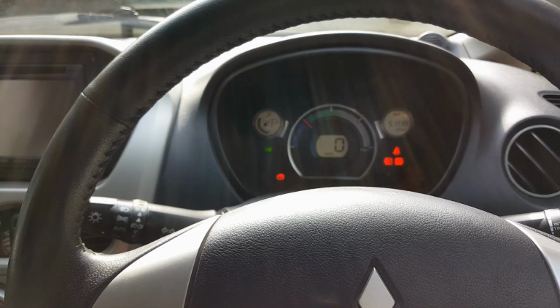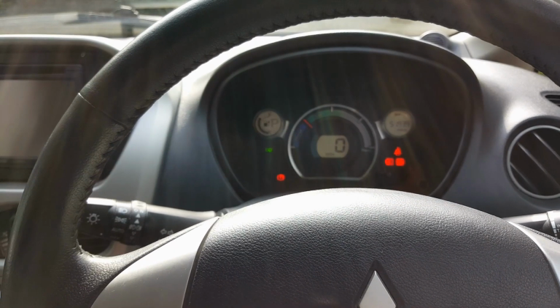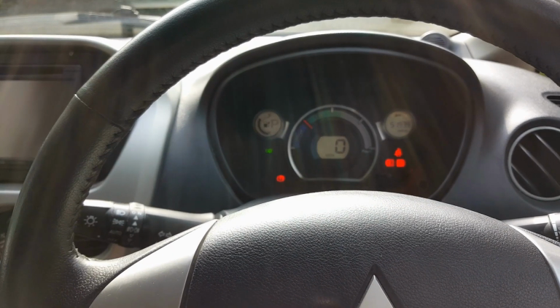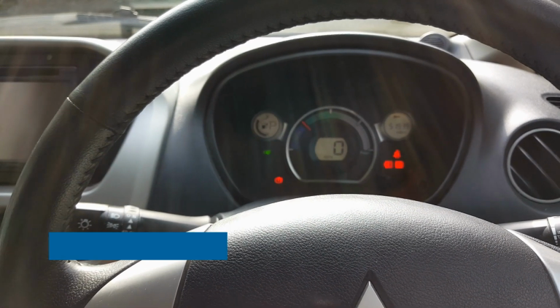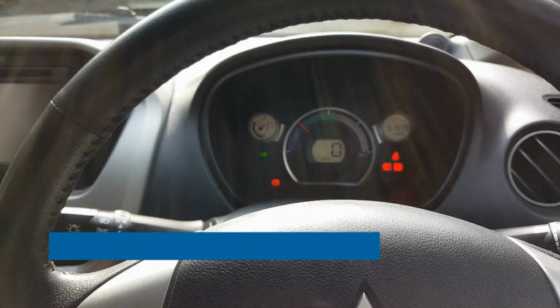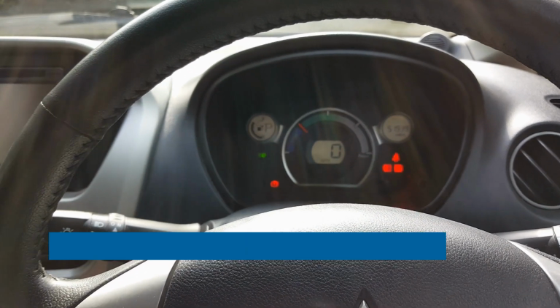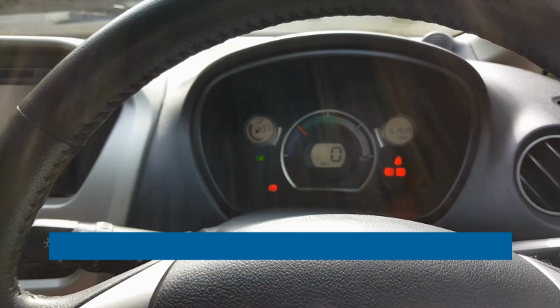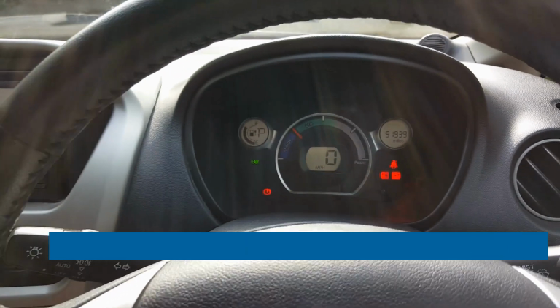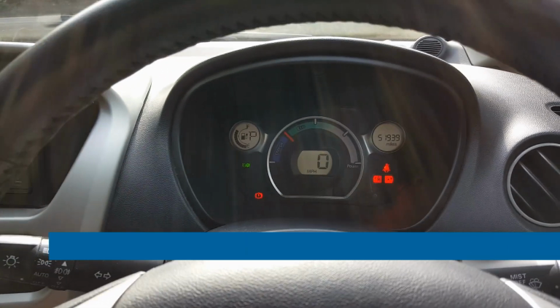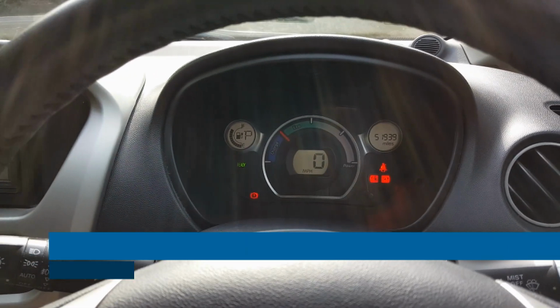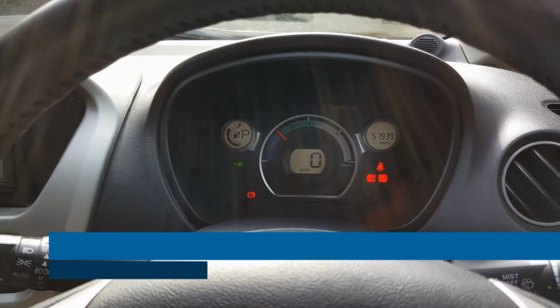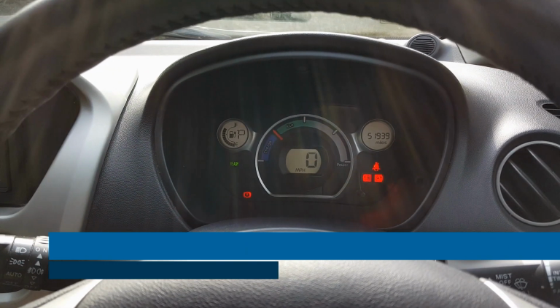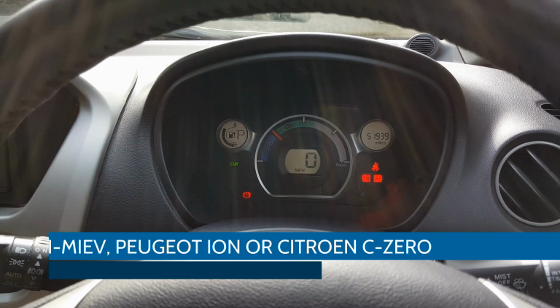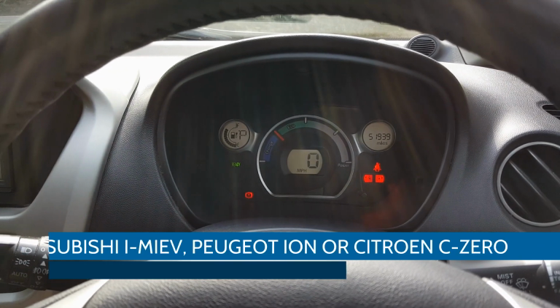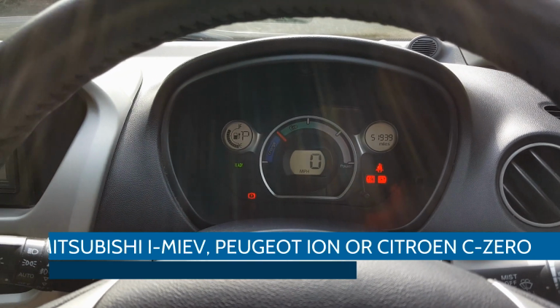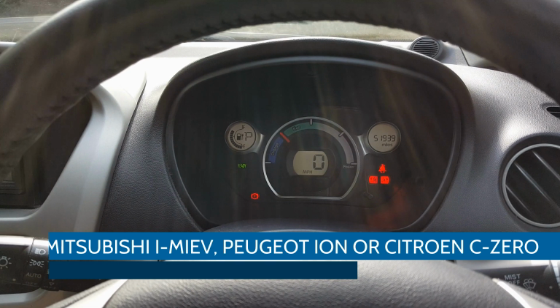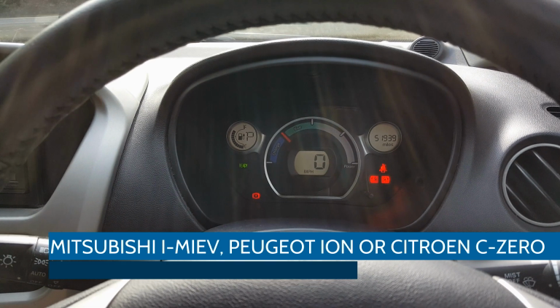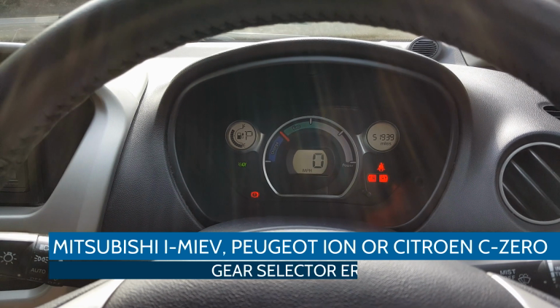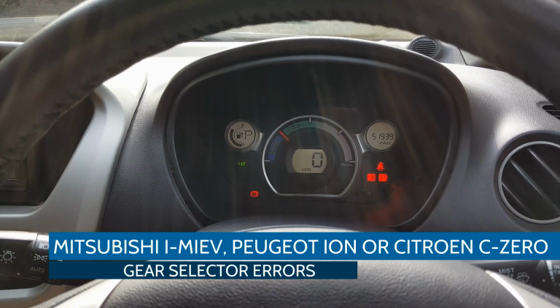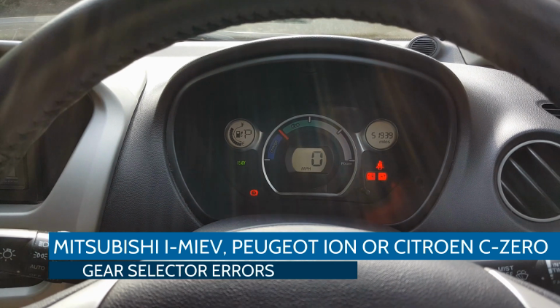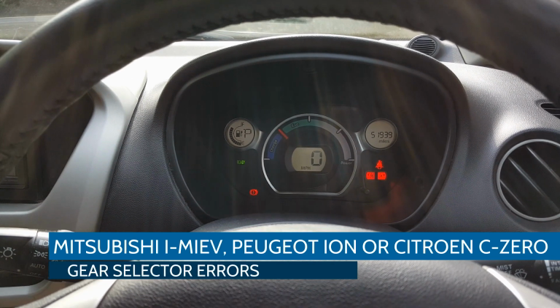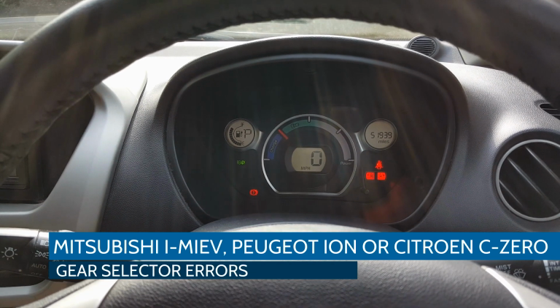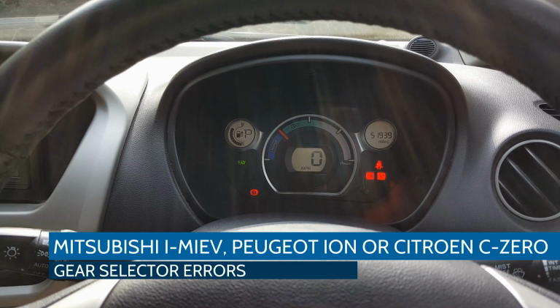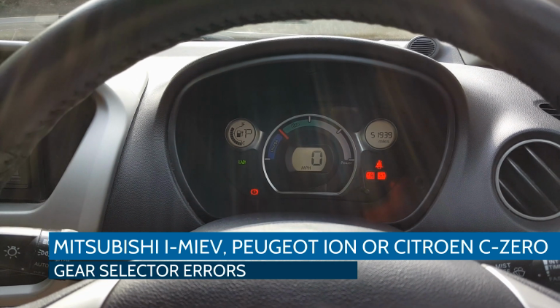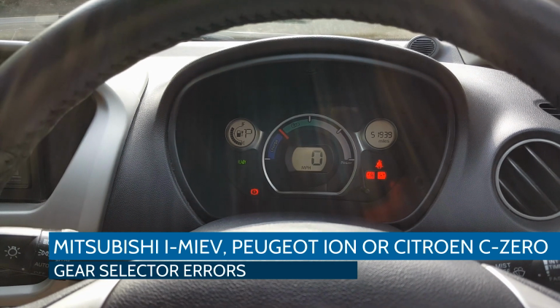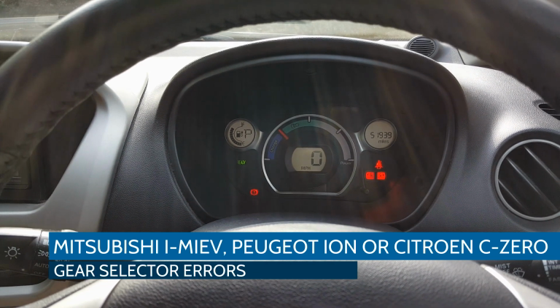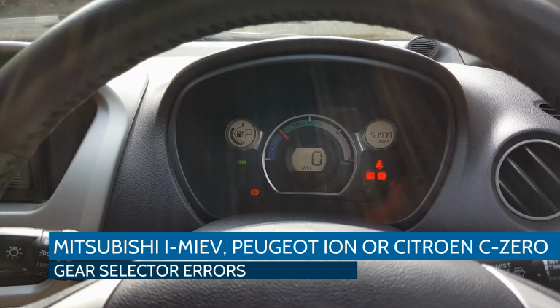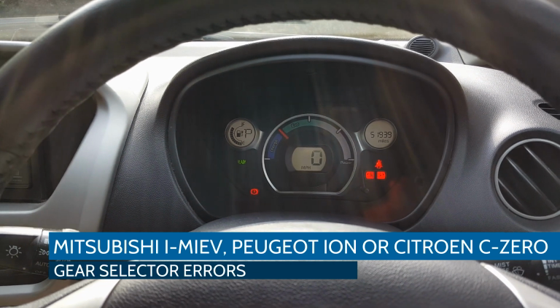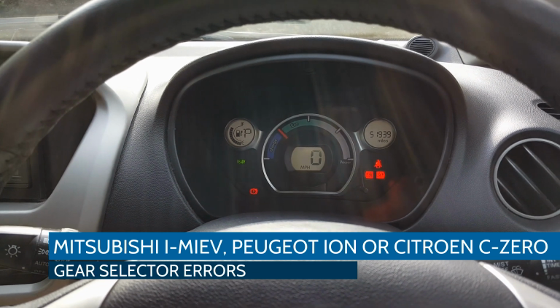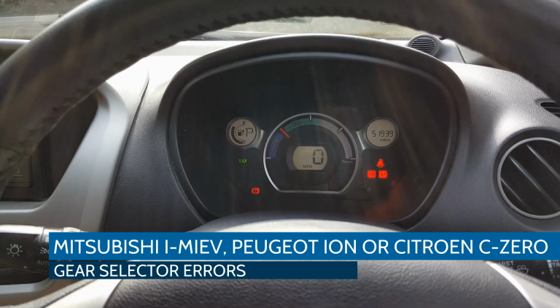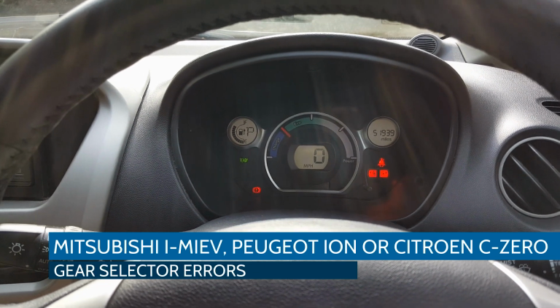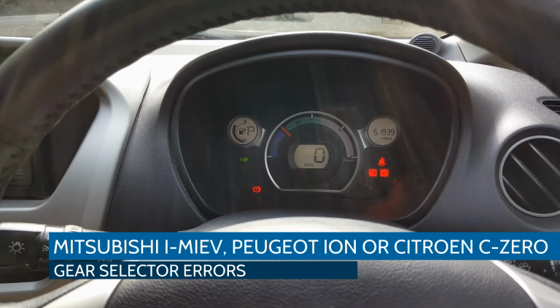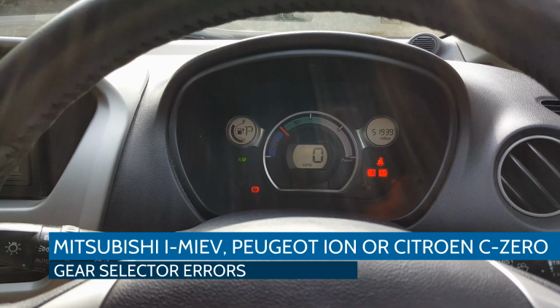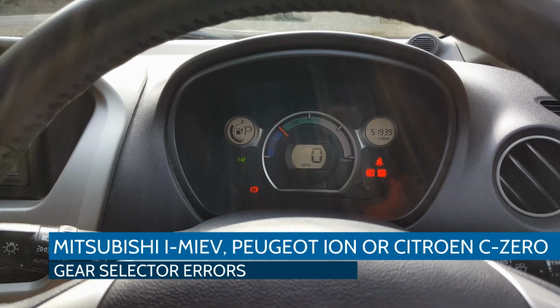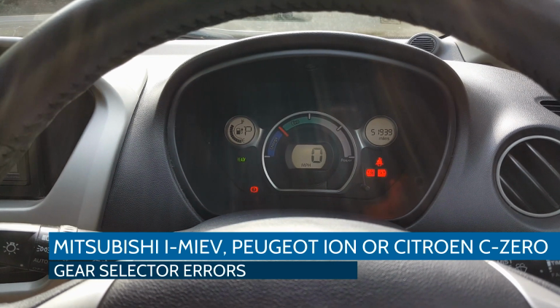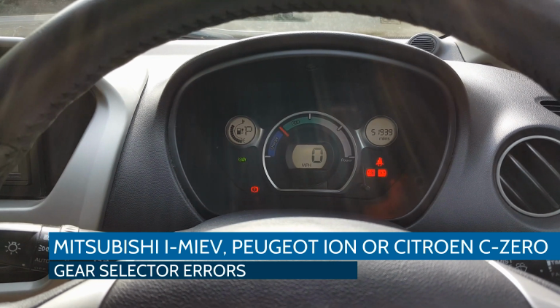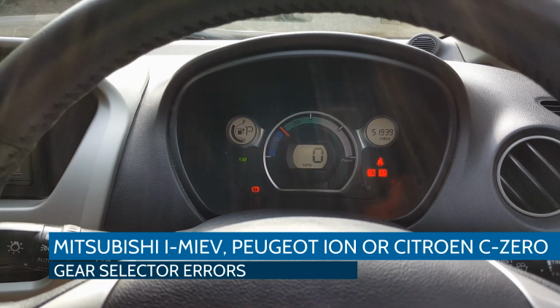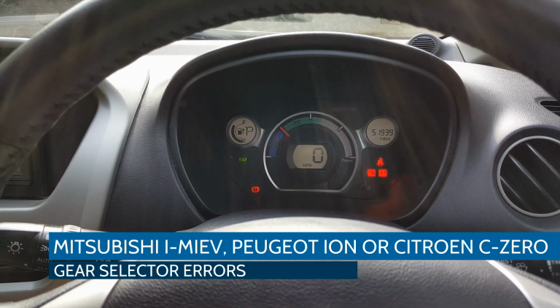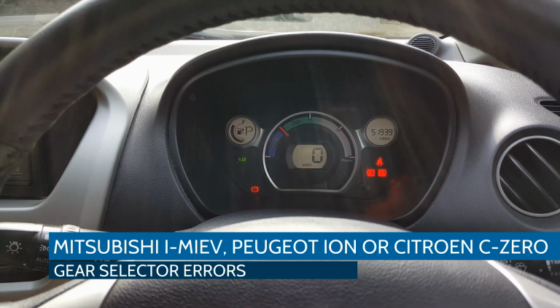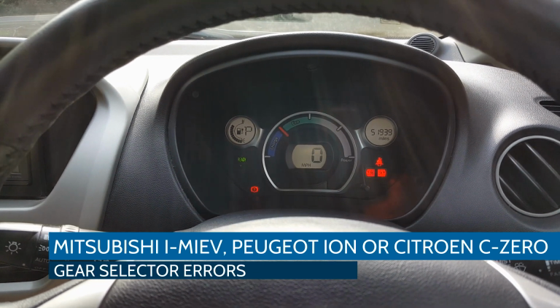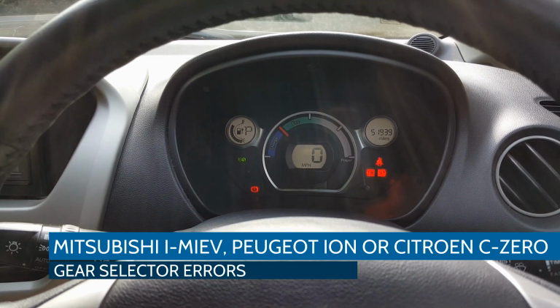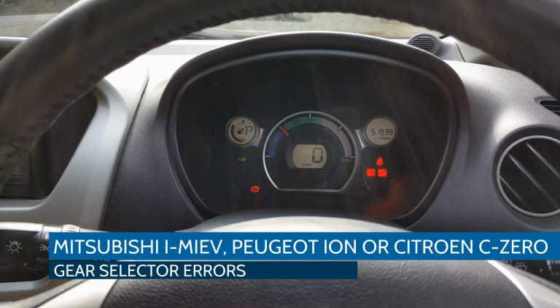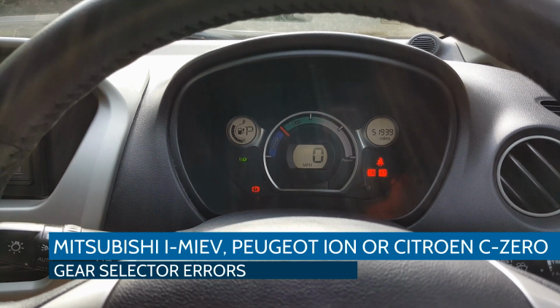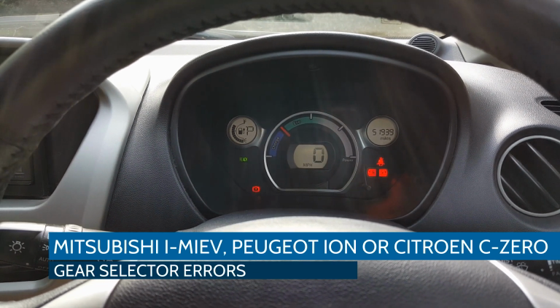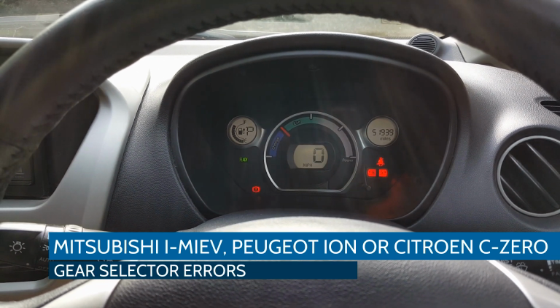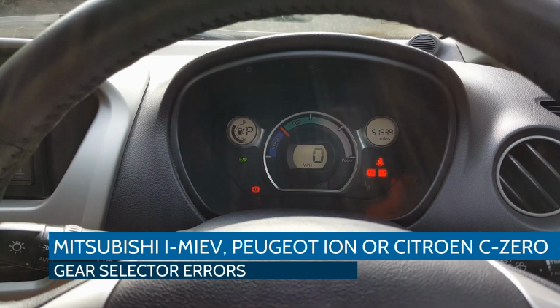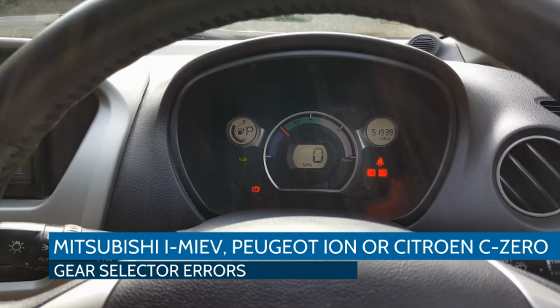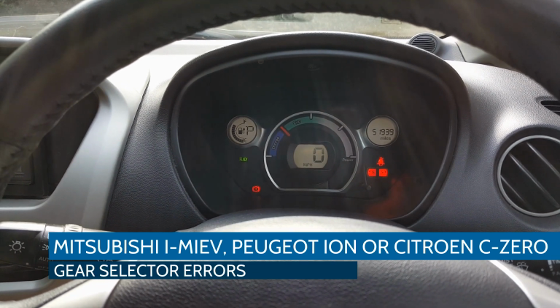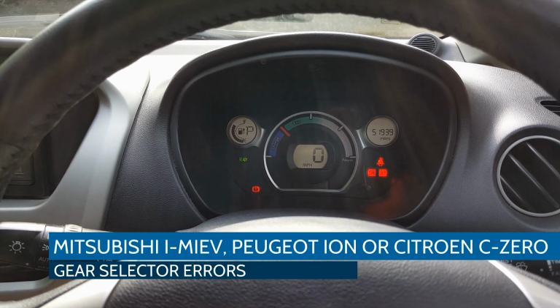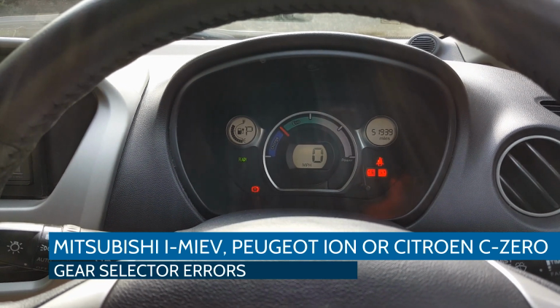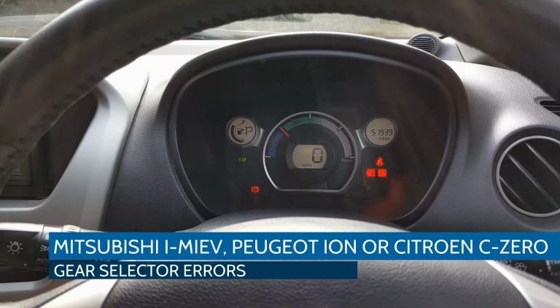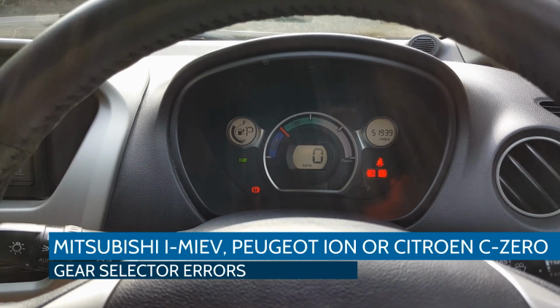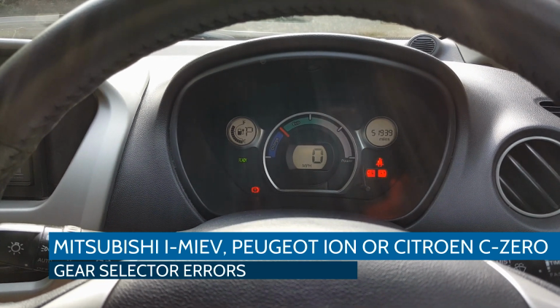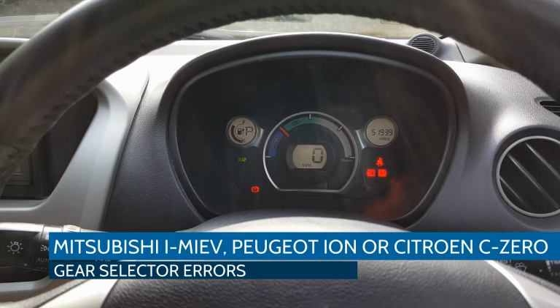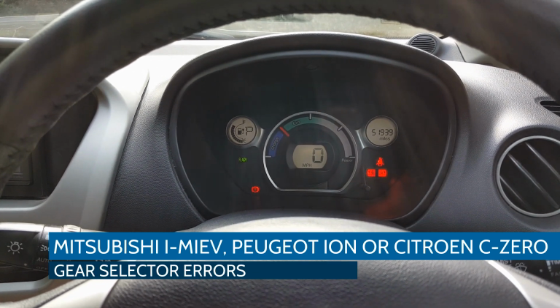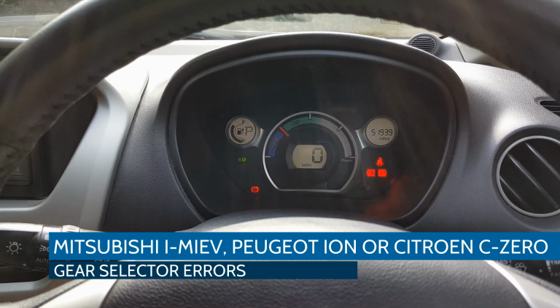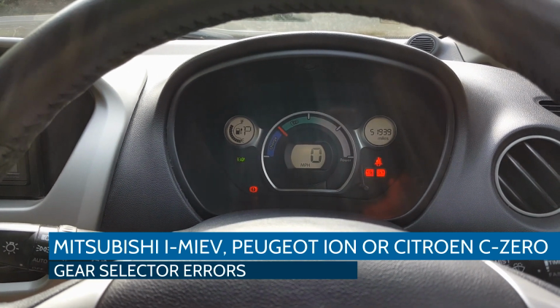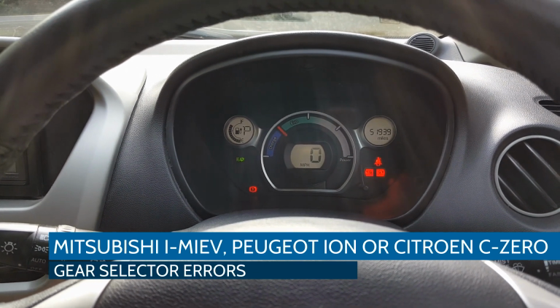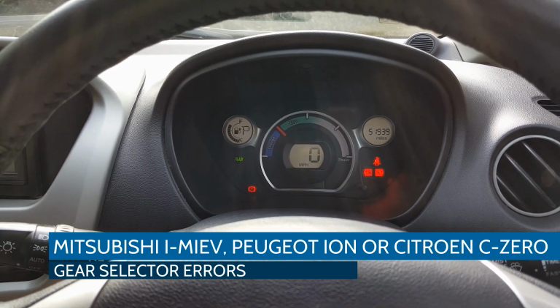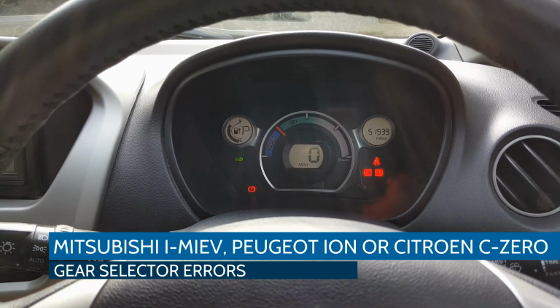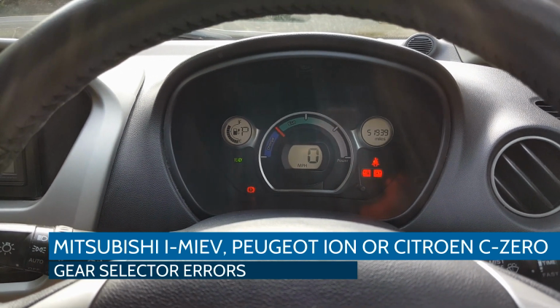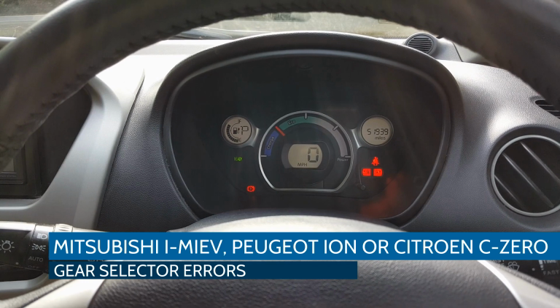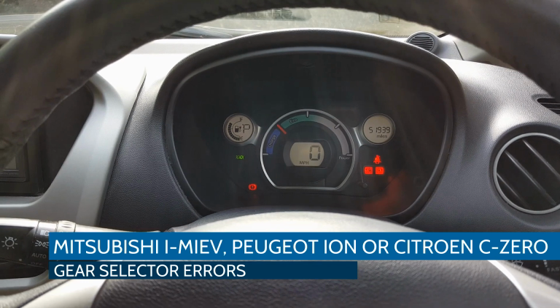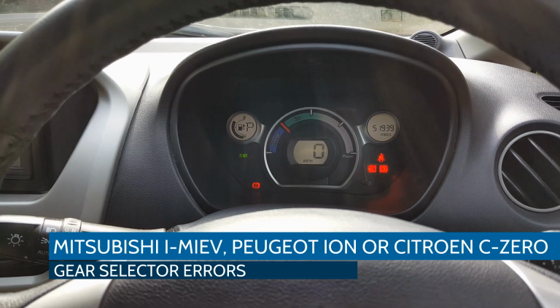This video is about the Mitsubishi i-MiEV, Peugeot iOn, or Citroën C-Zero. They're all the same car.